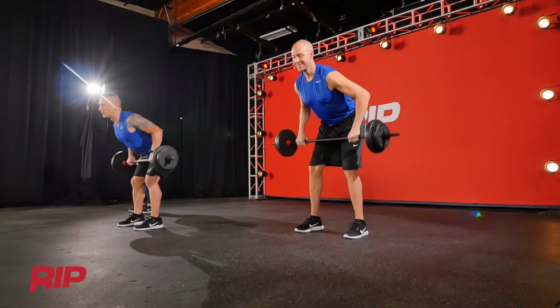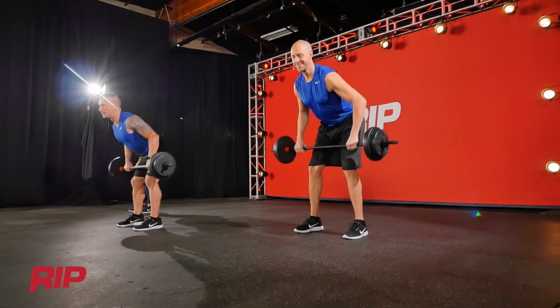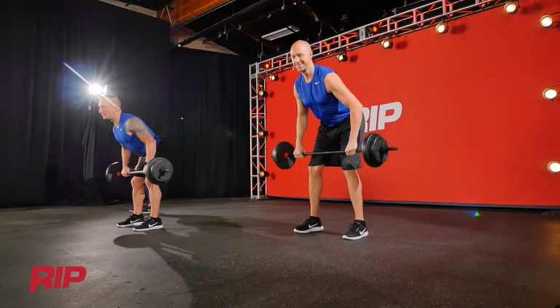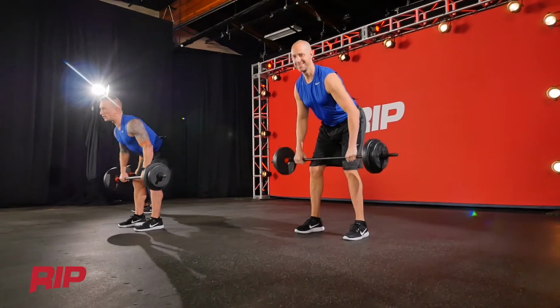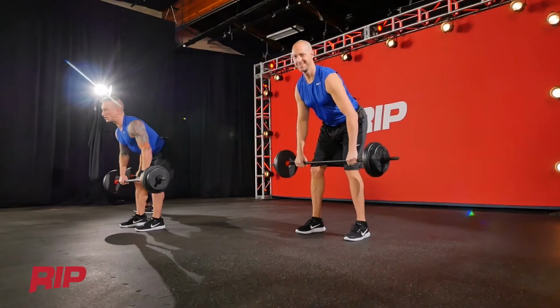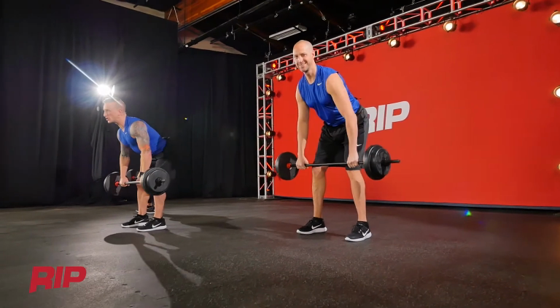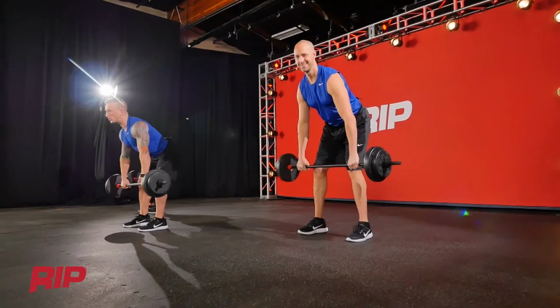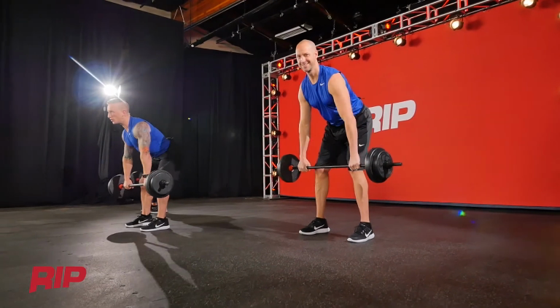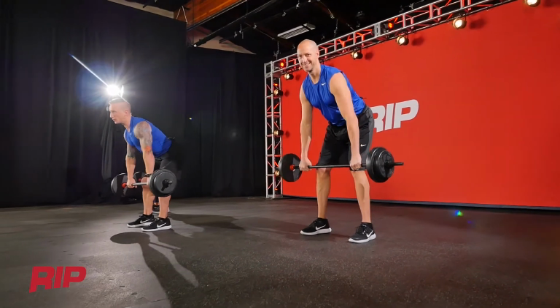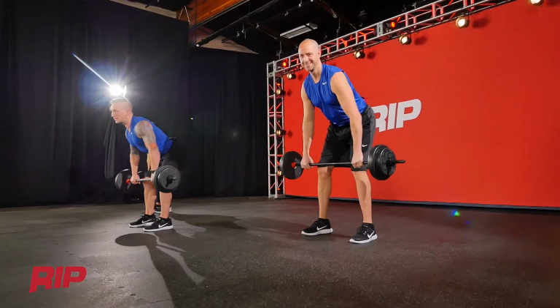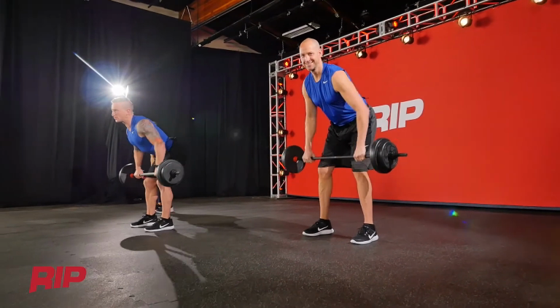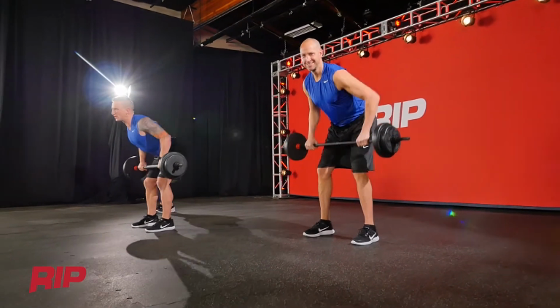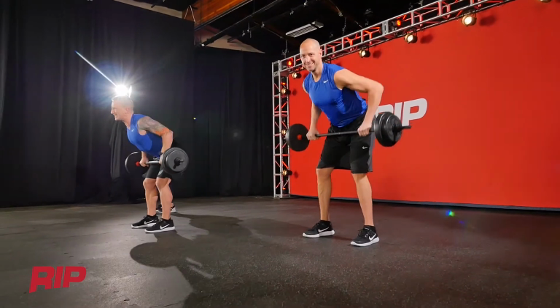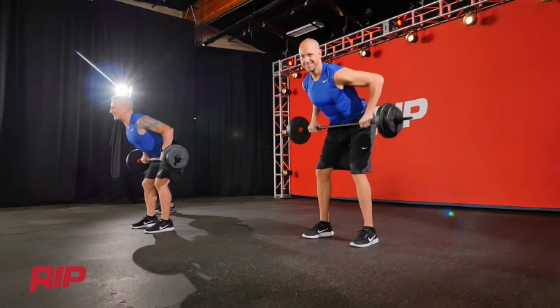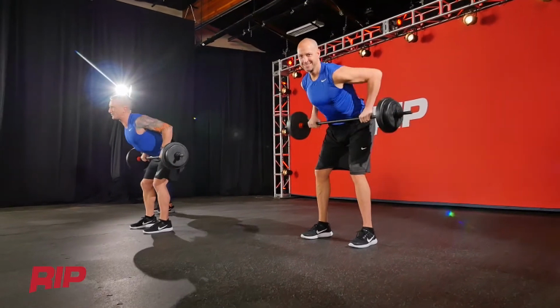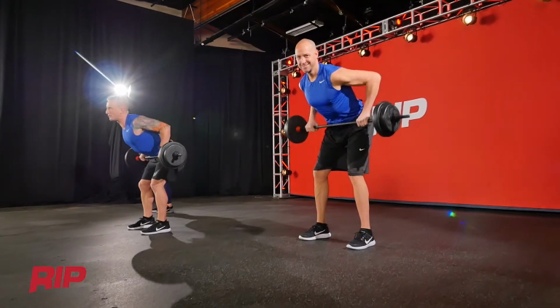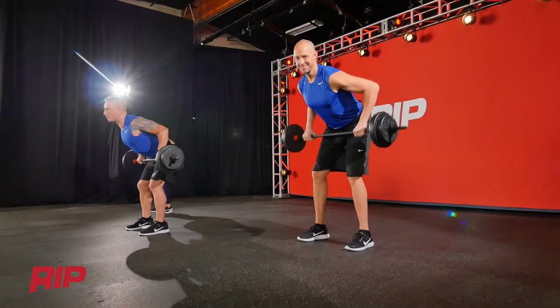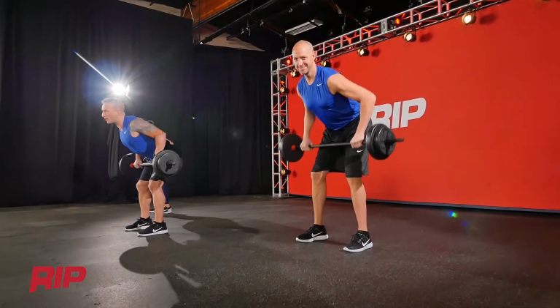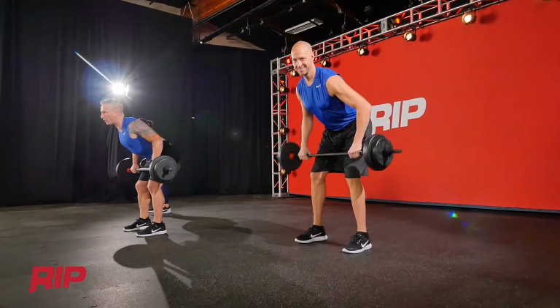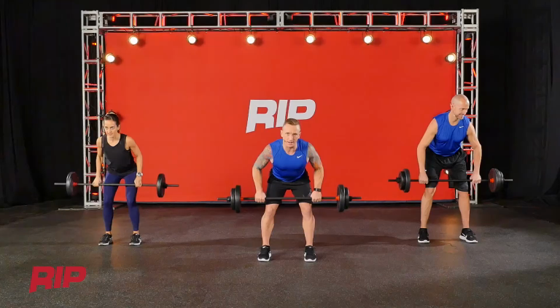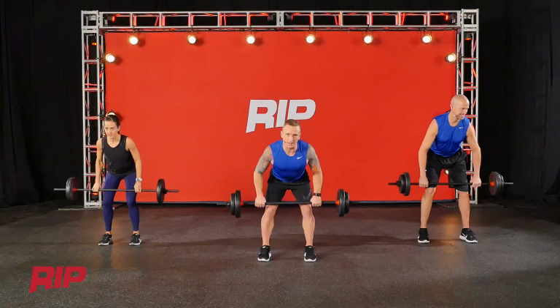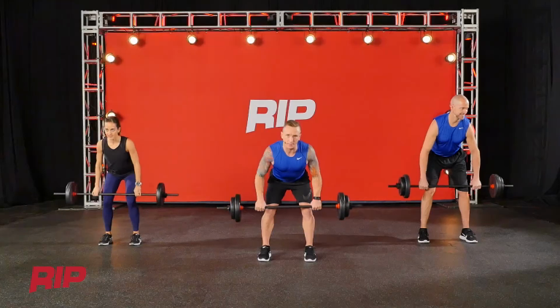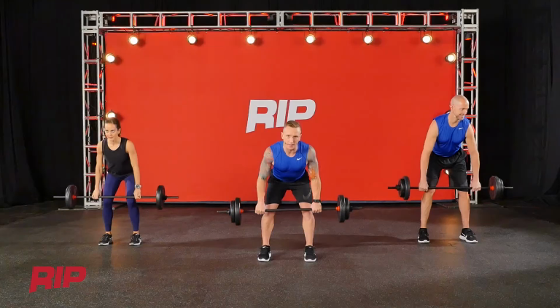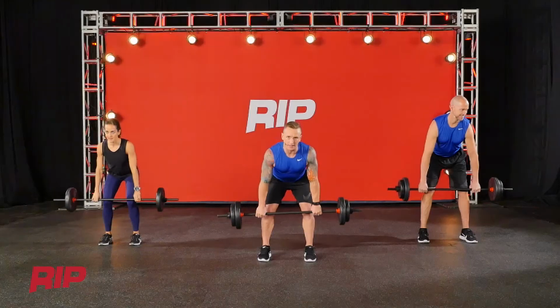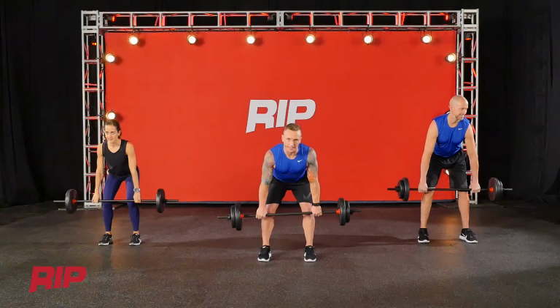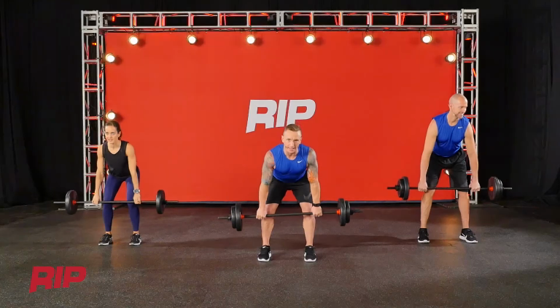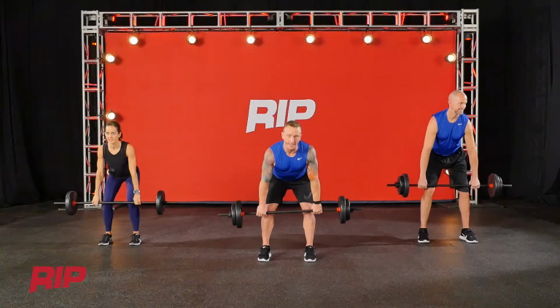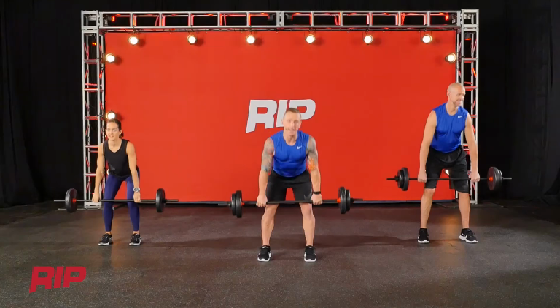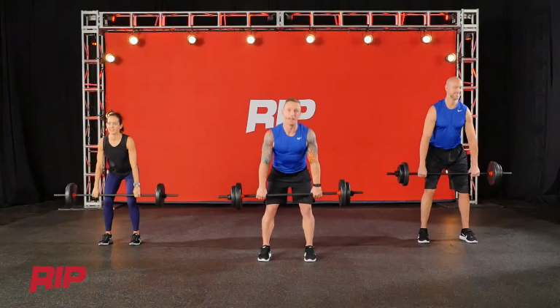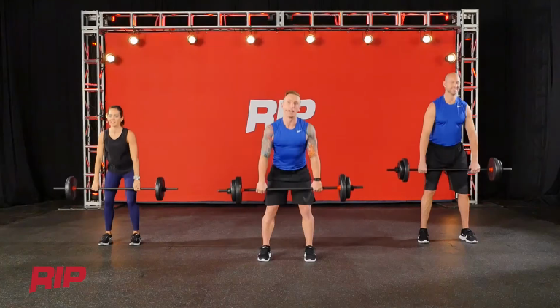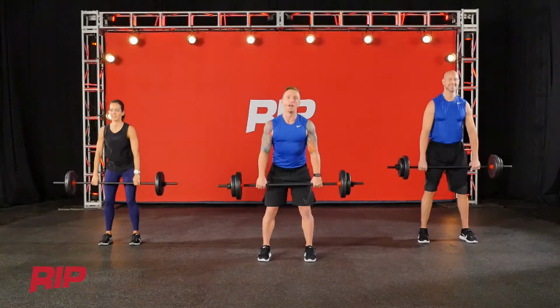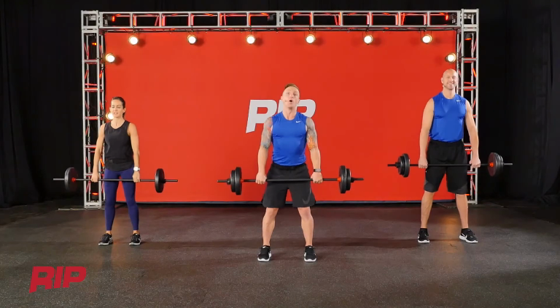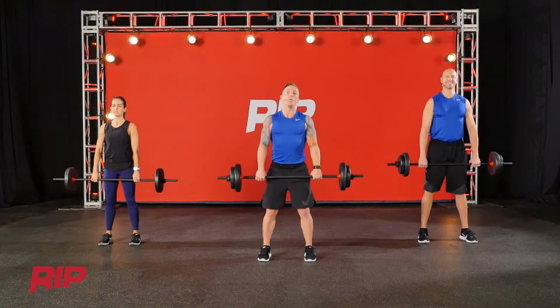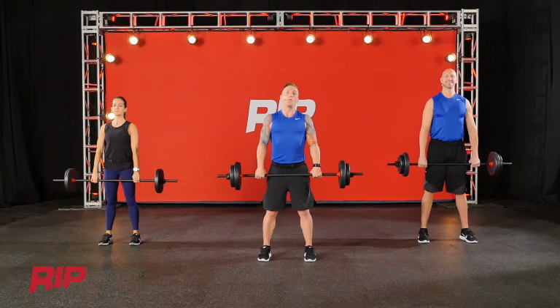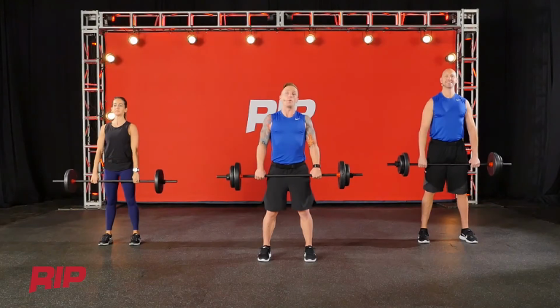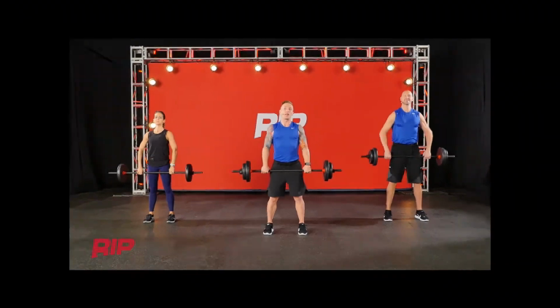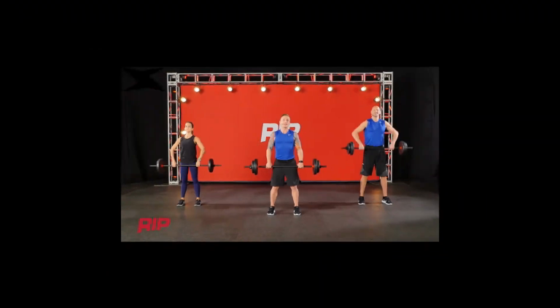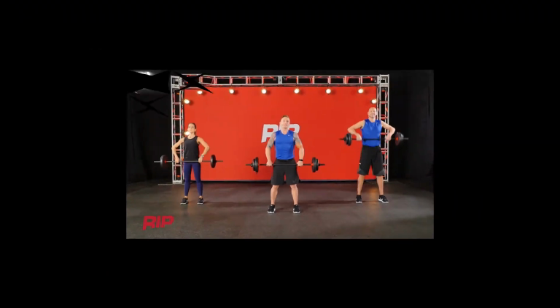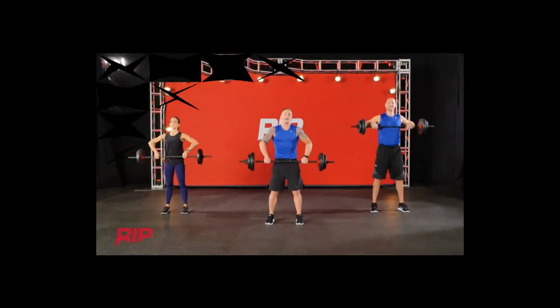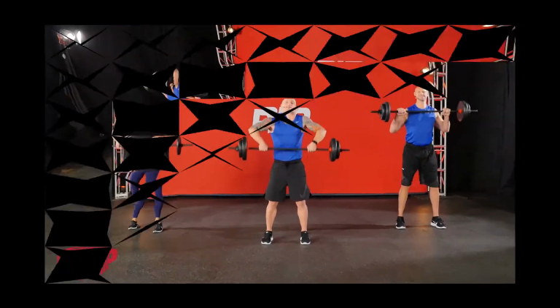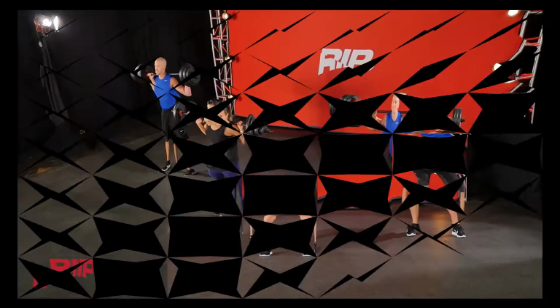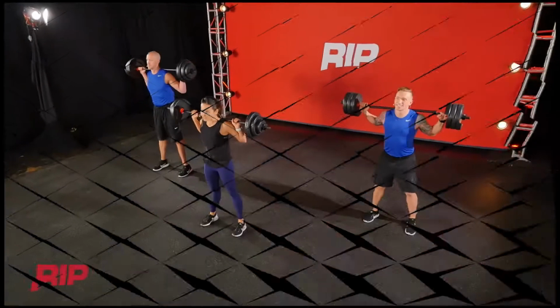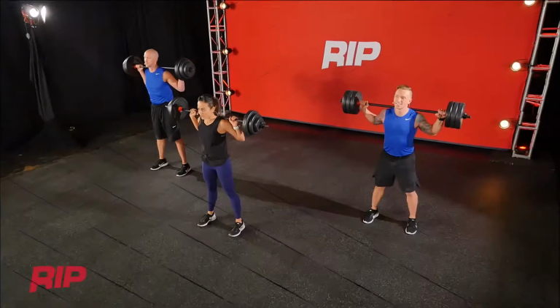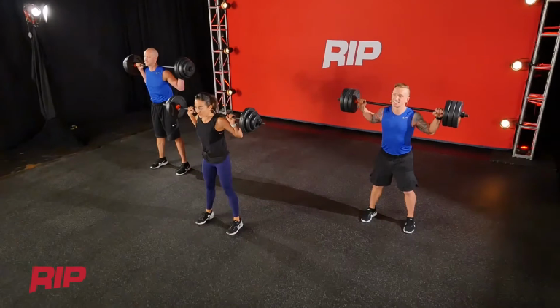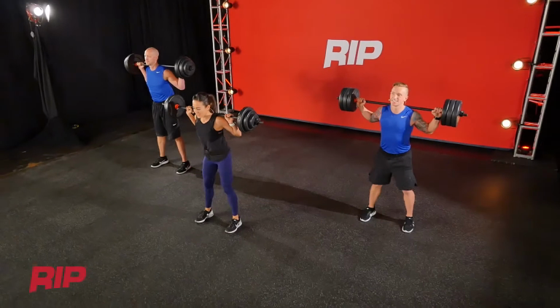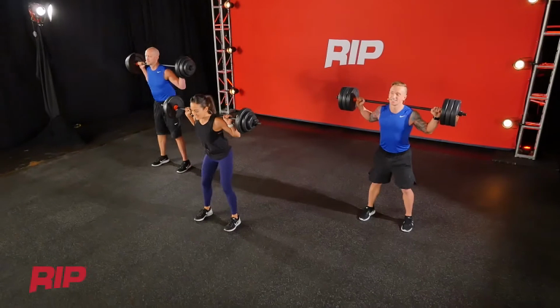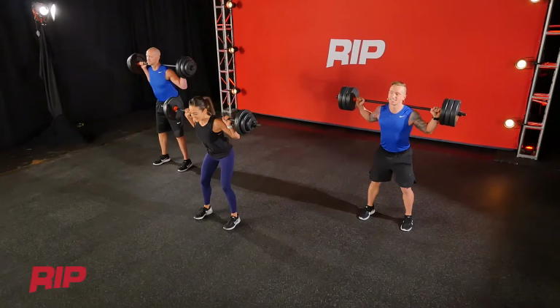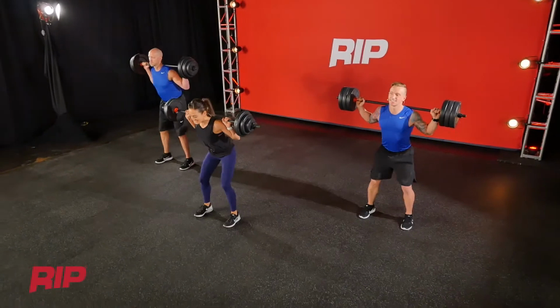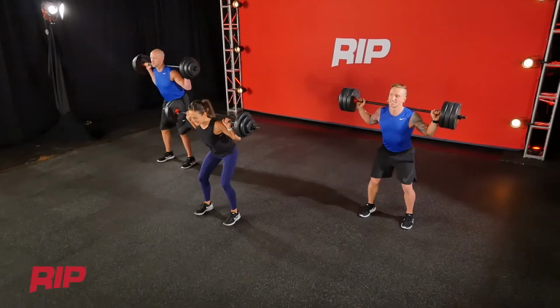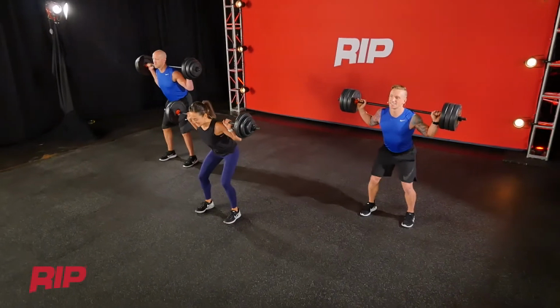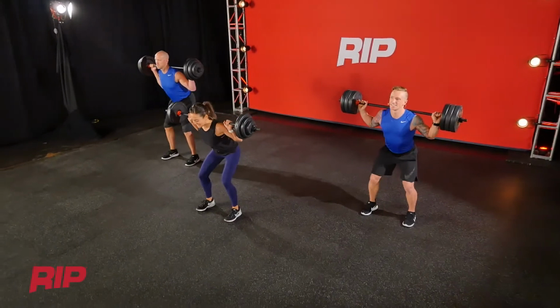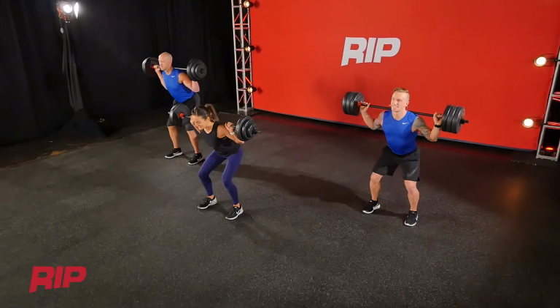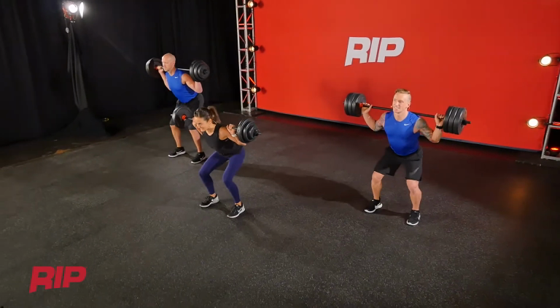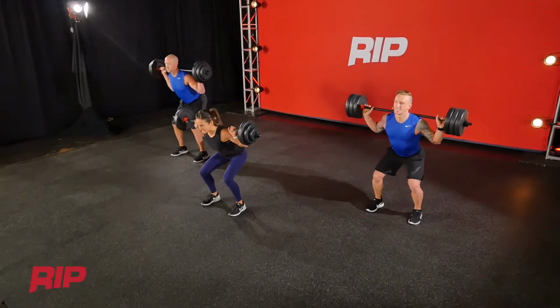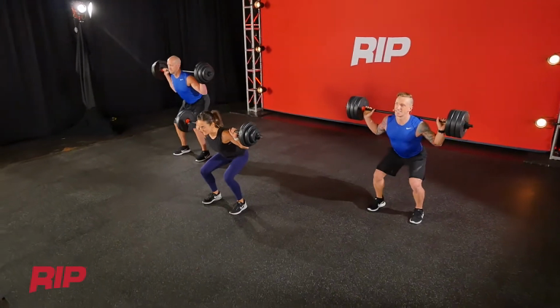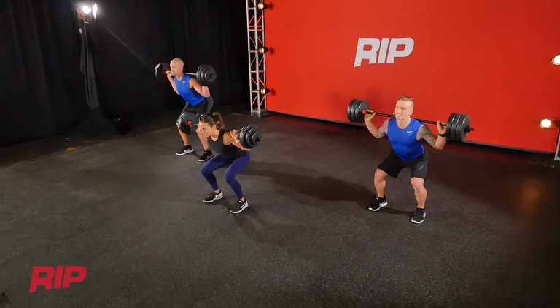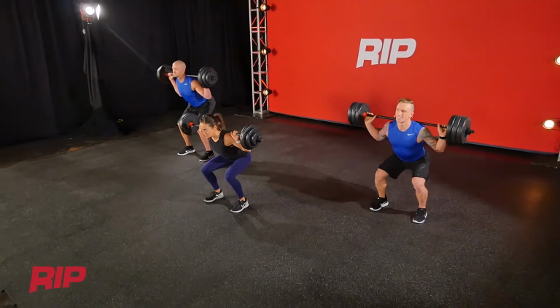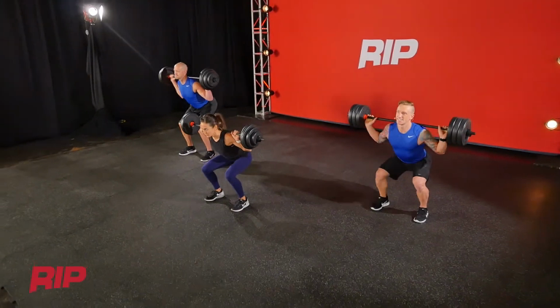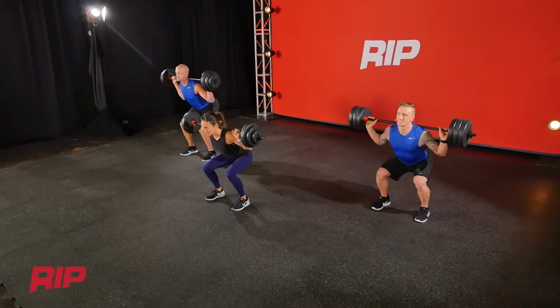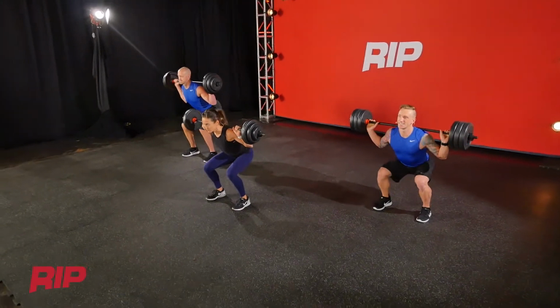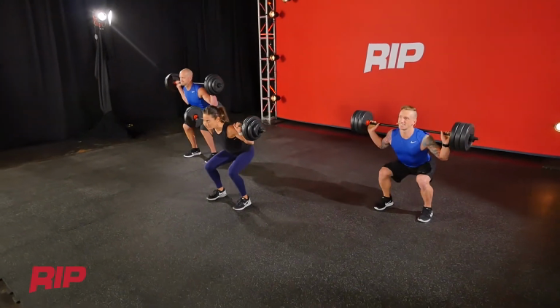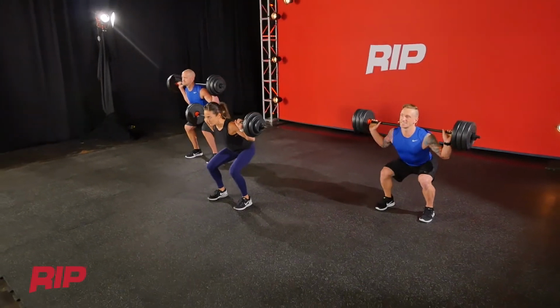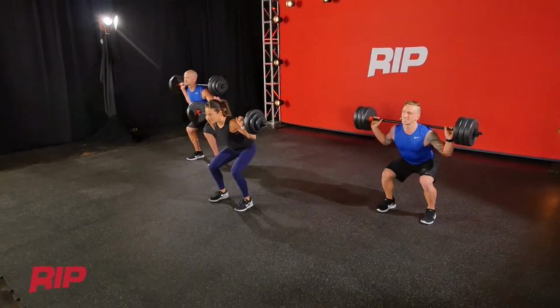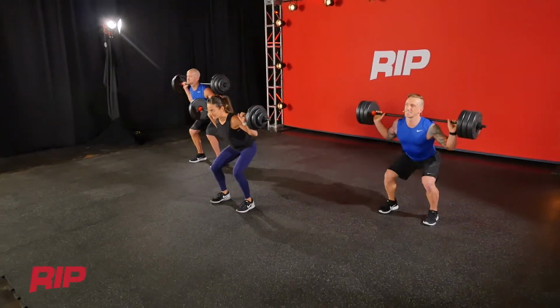Feel the shoulder blades really lift the bar into the belly. One more like that — nice and controlled movement.